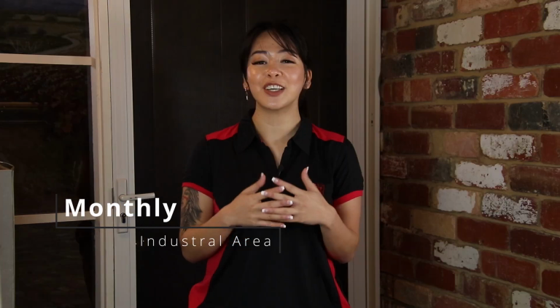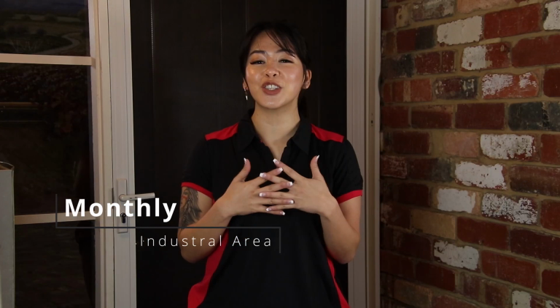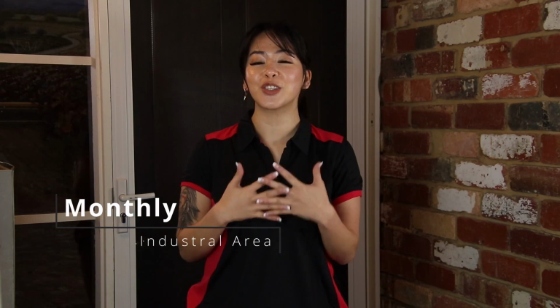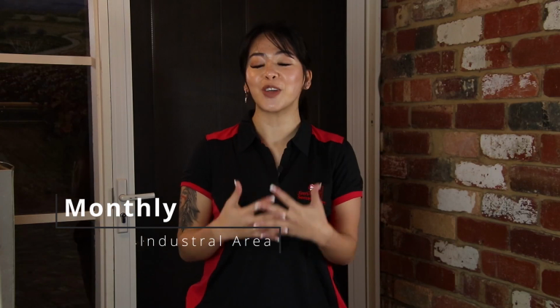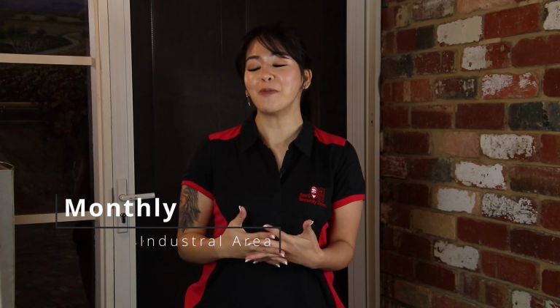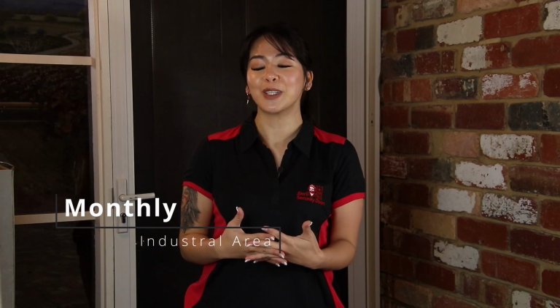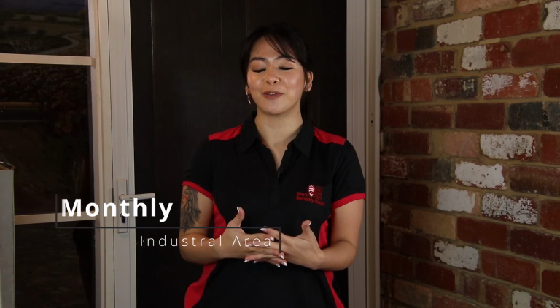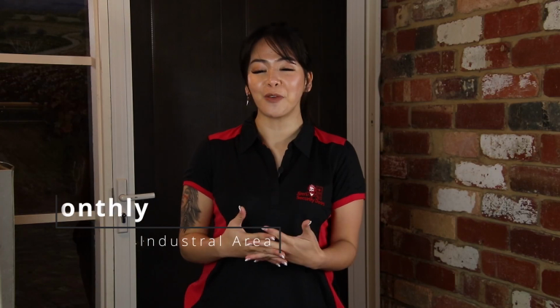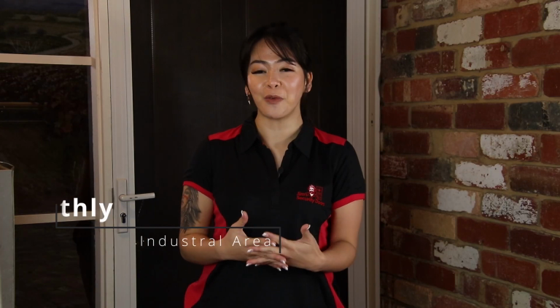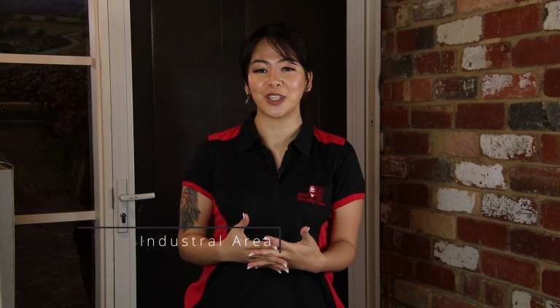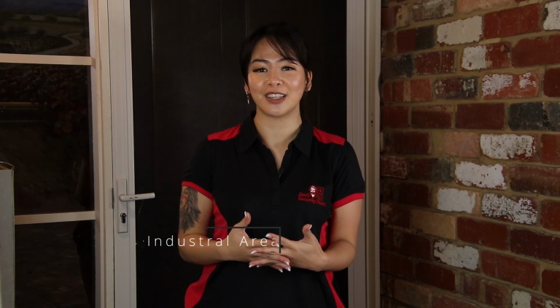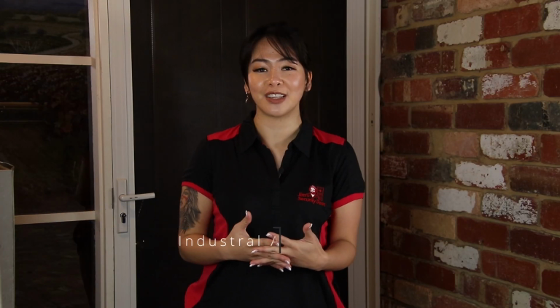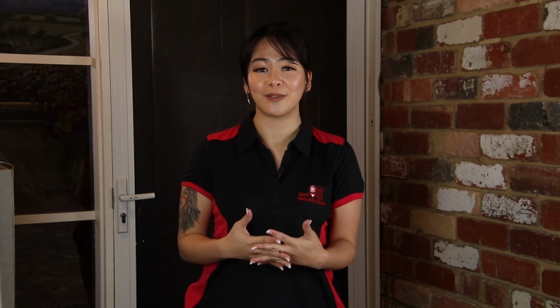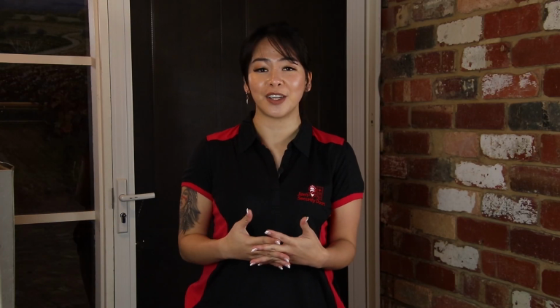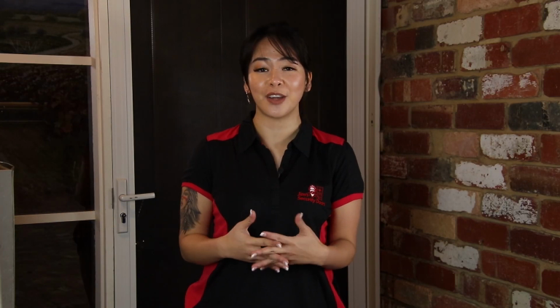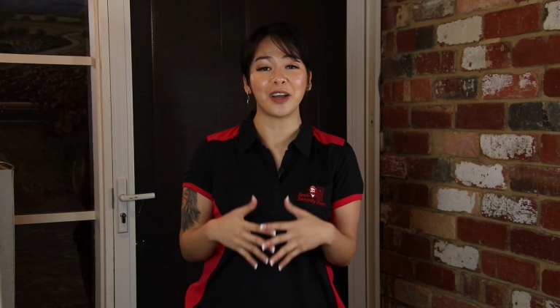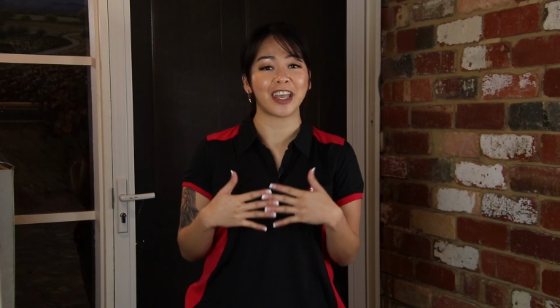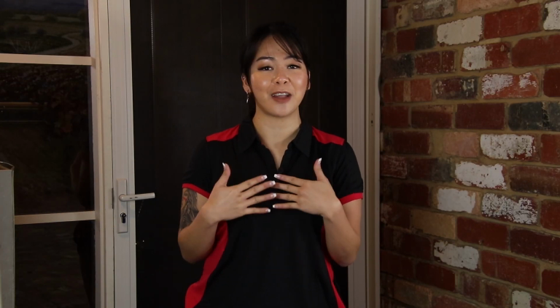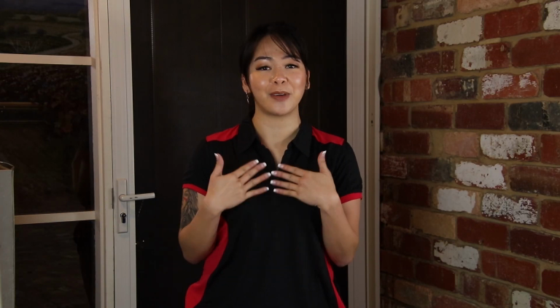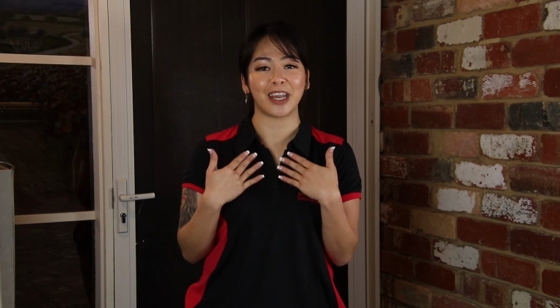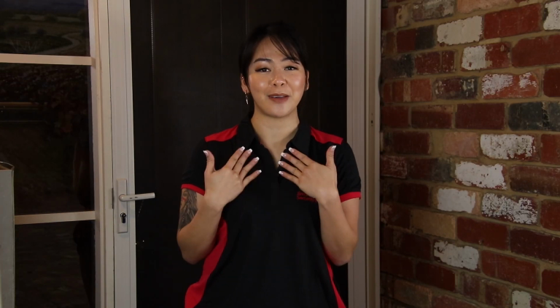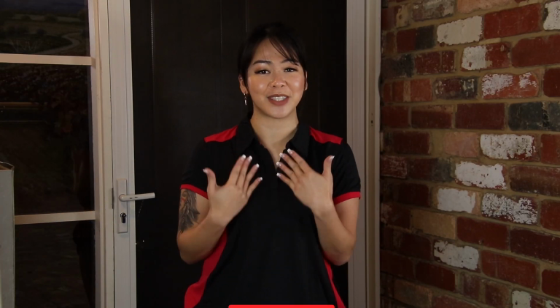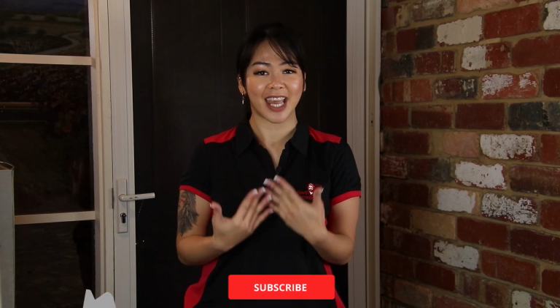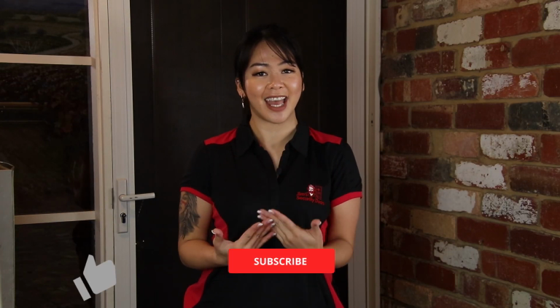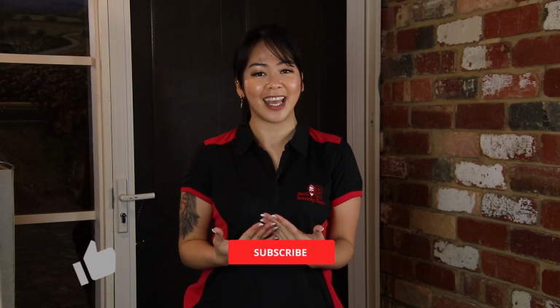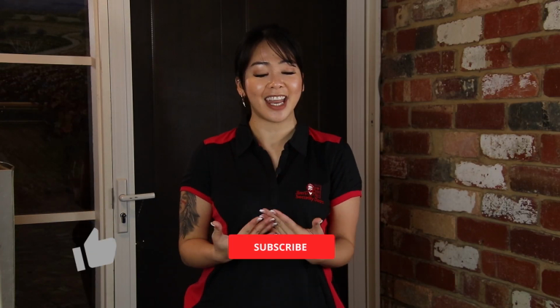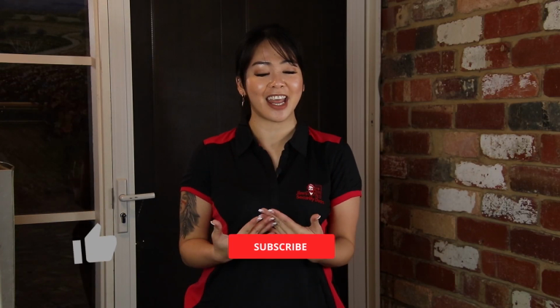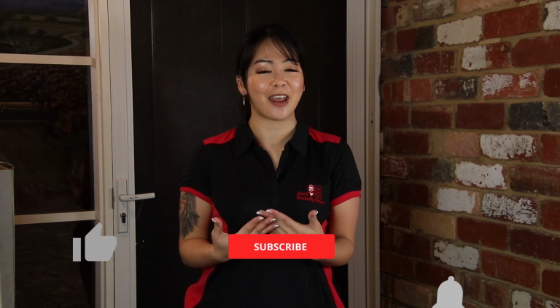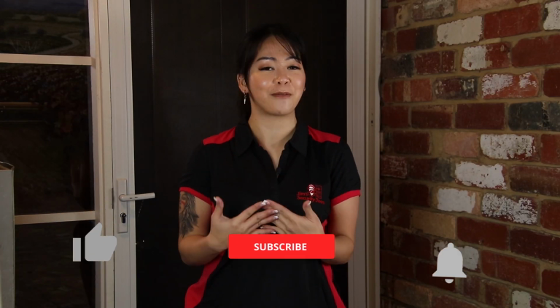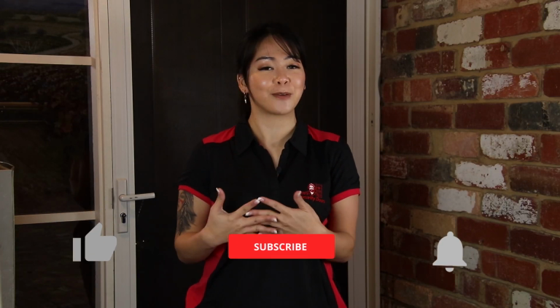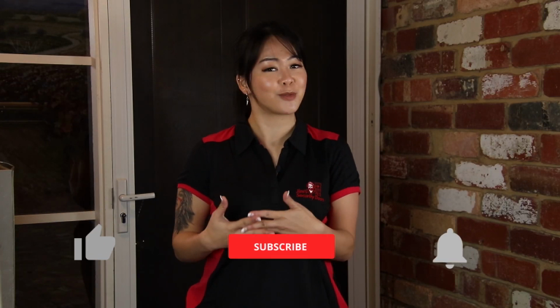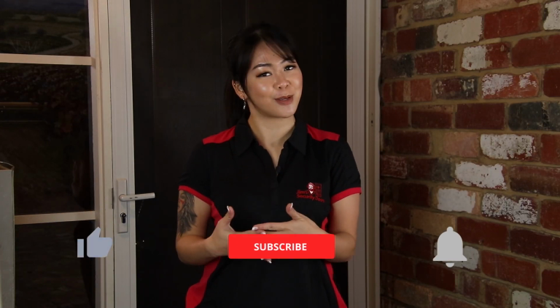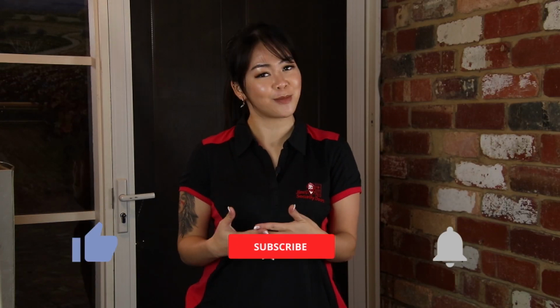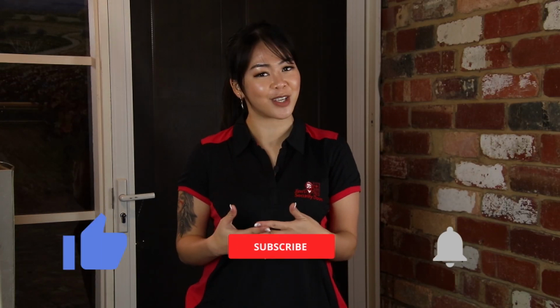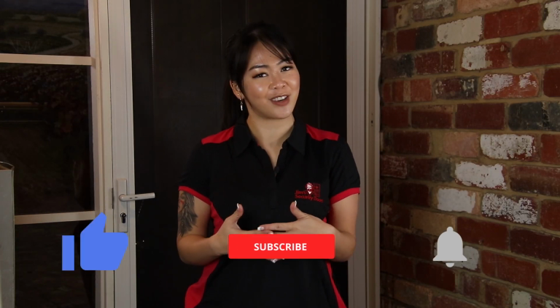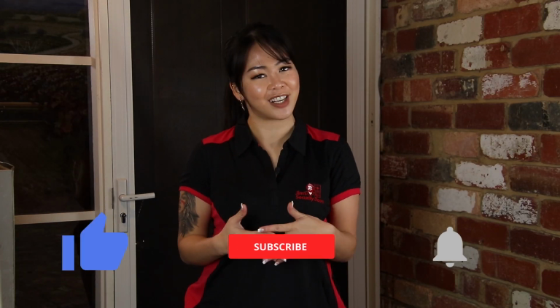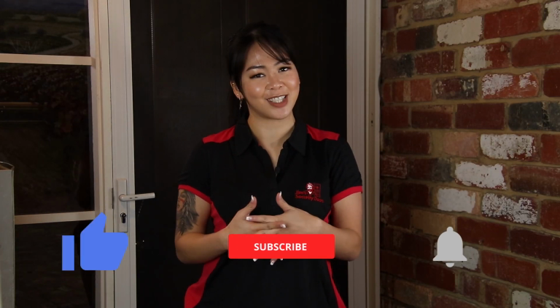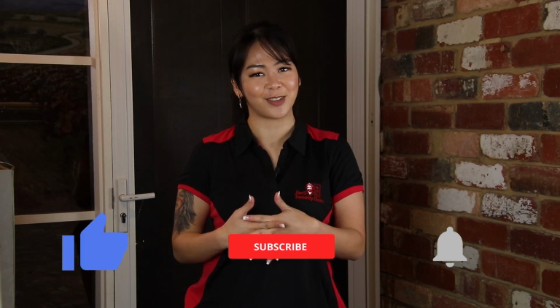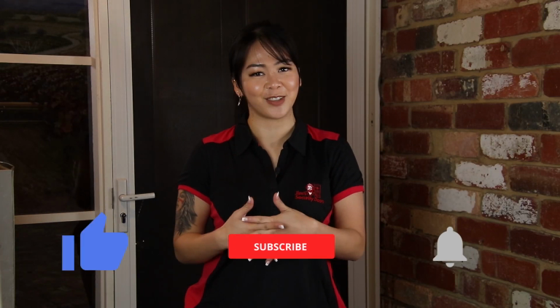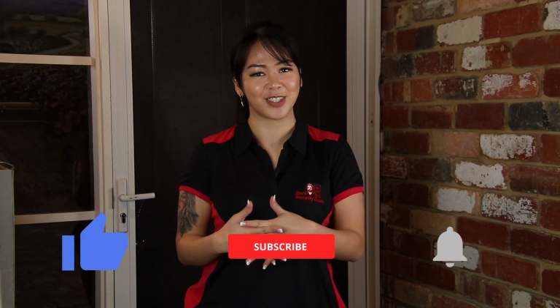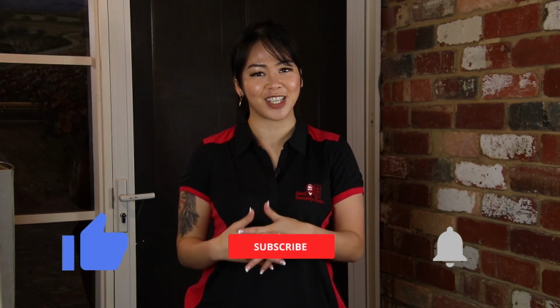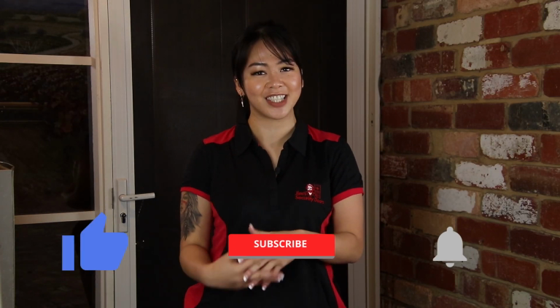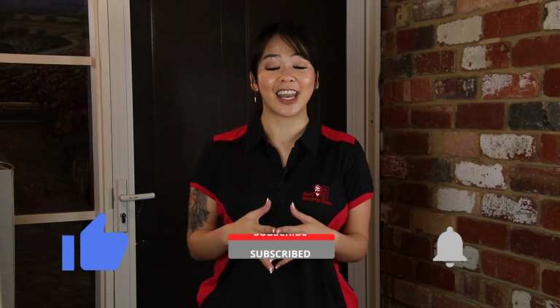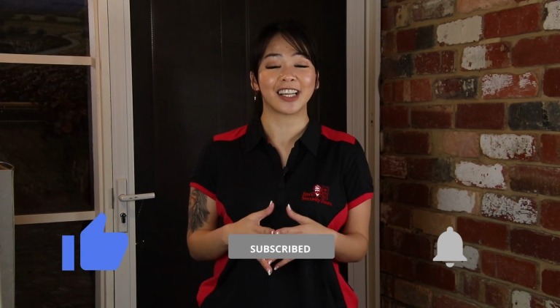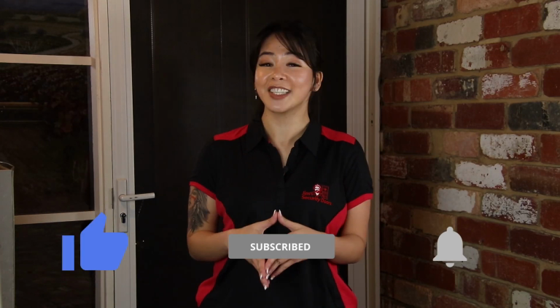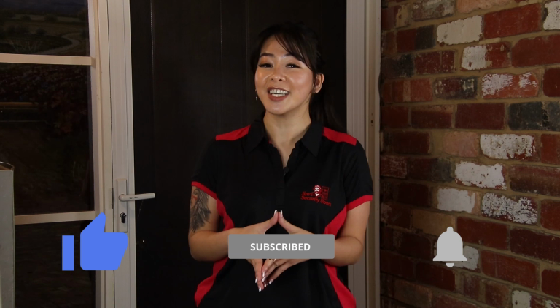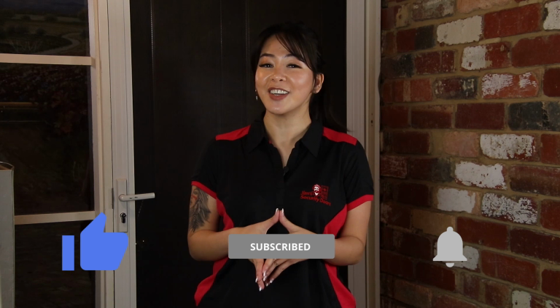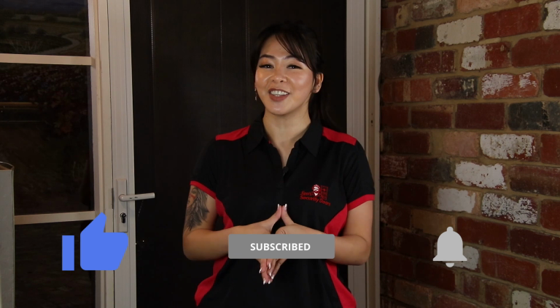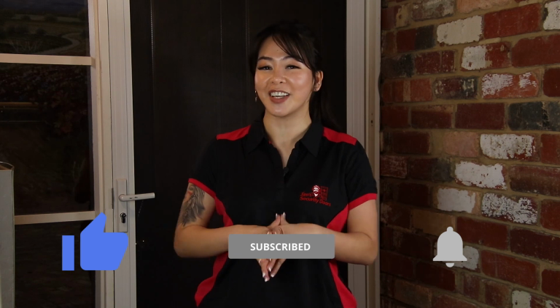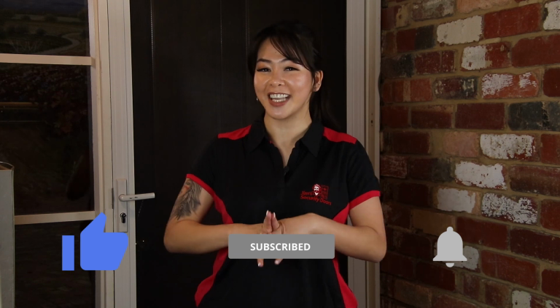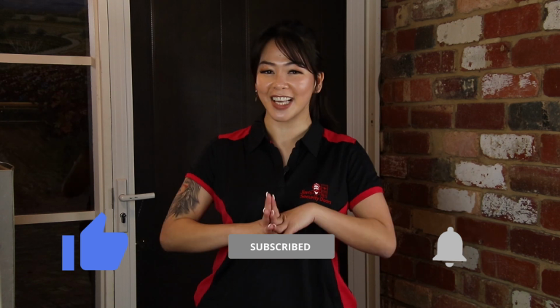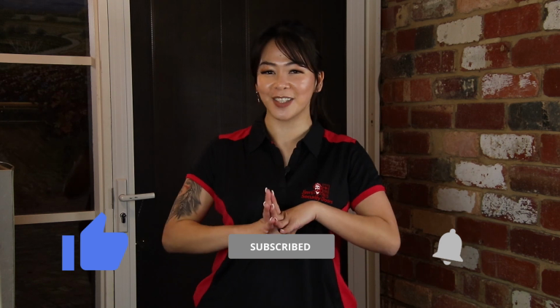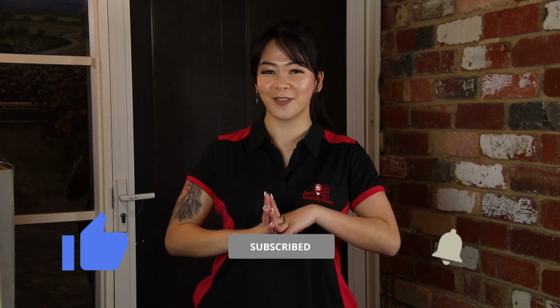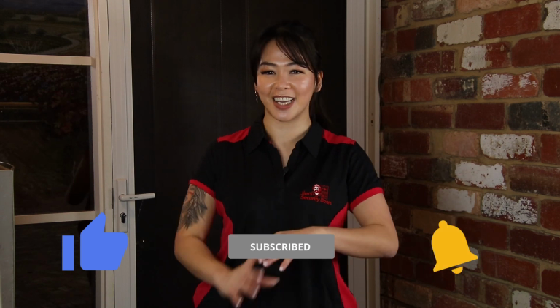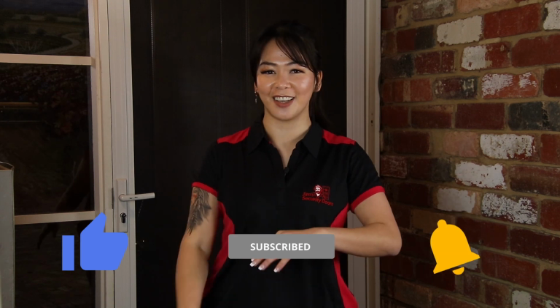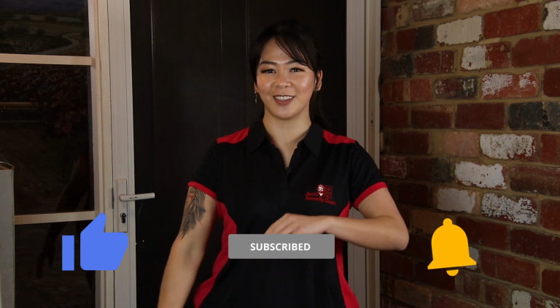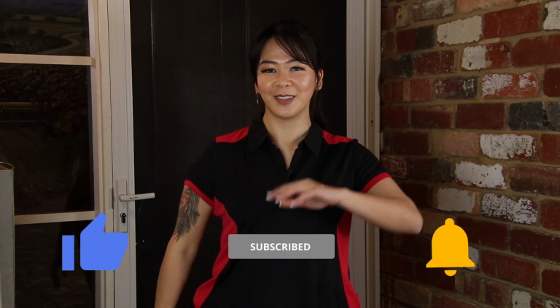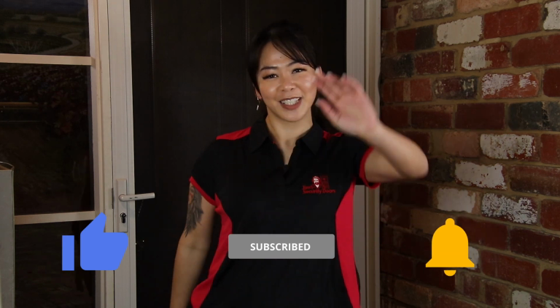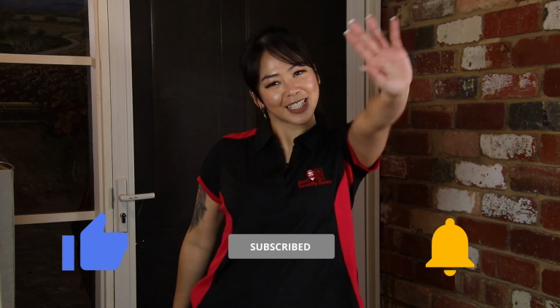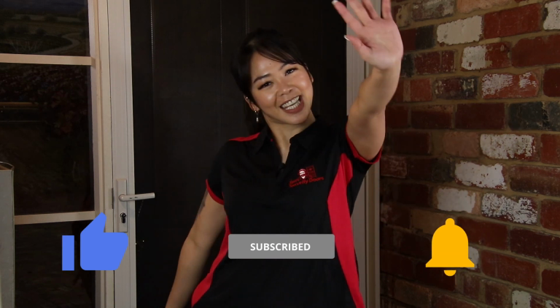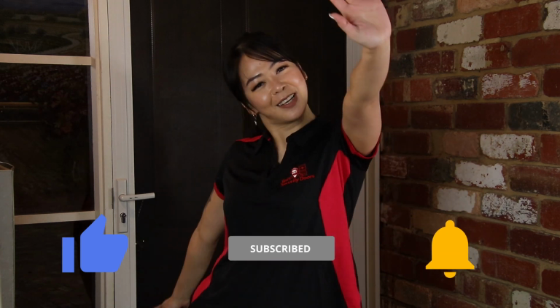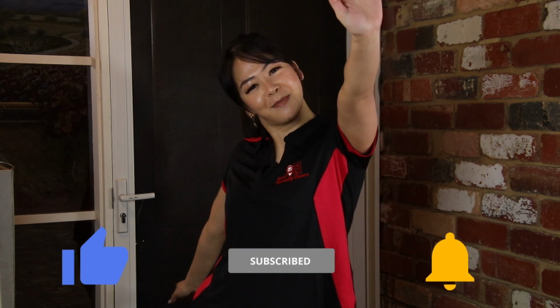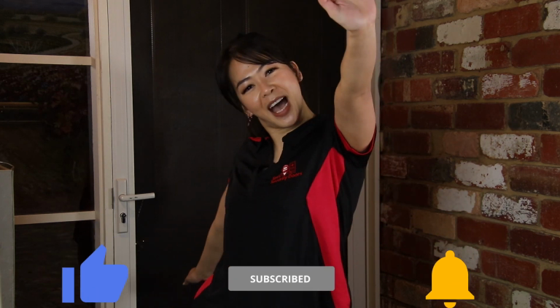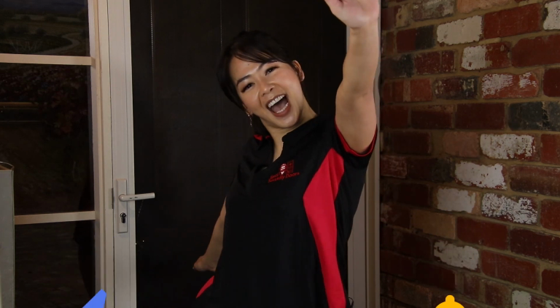Thank you so much for watching this video. My name is Anne, and I'm from Dream Security Doors. I'll see you in our next video. Bye!